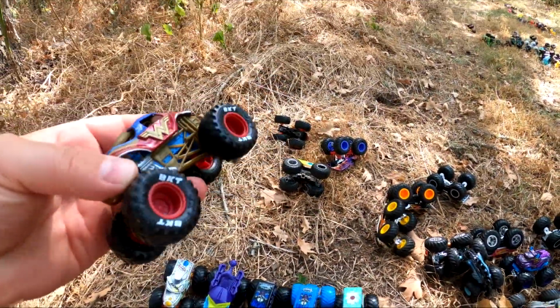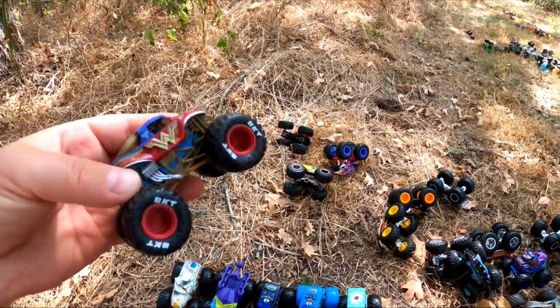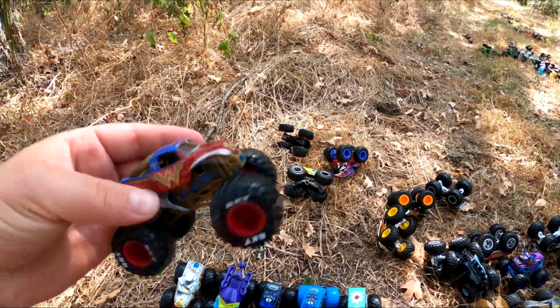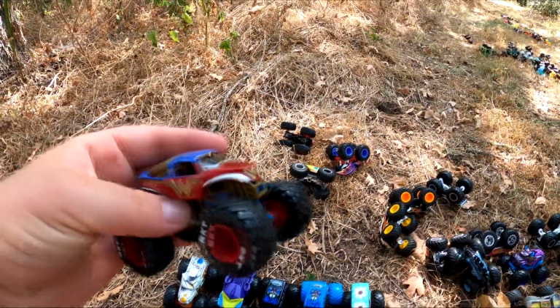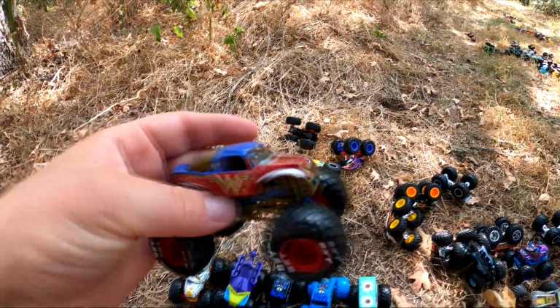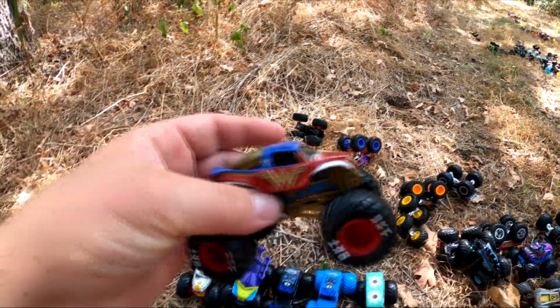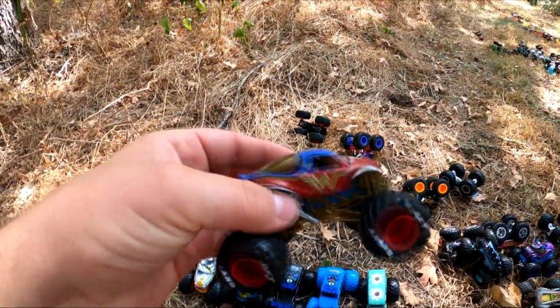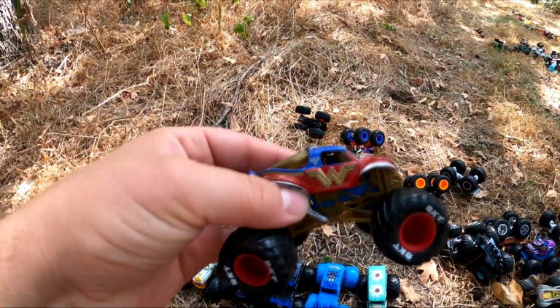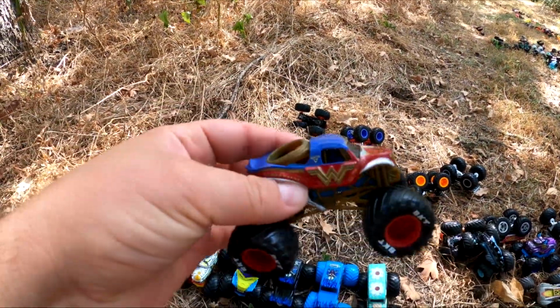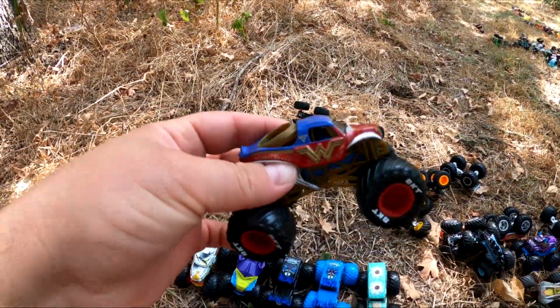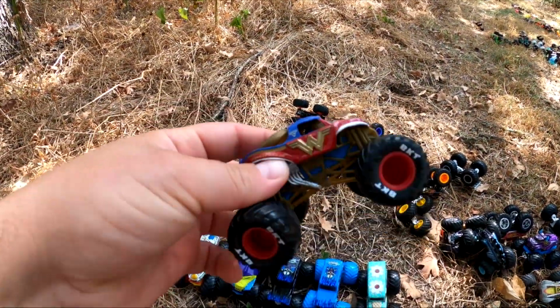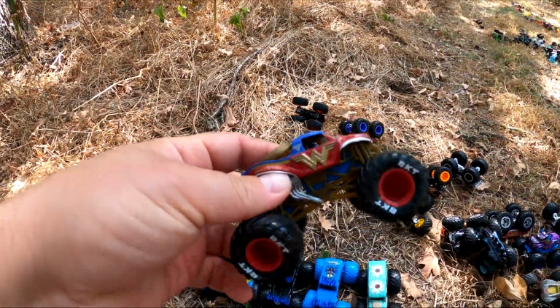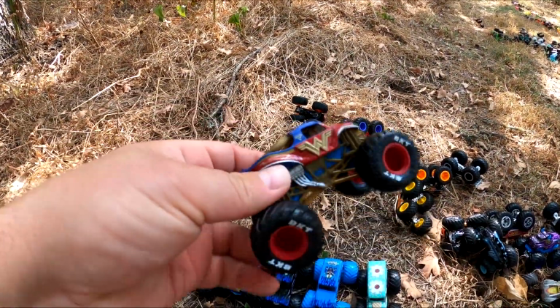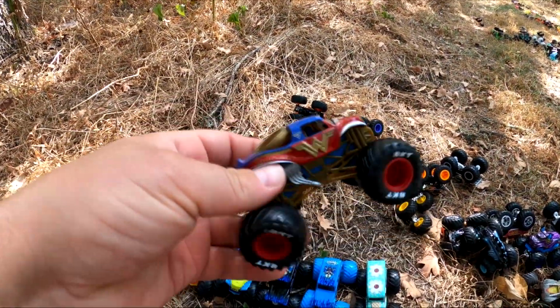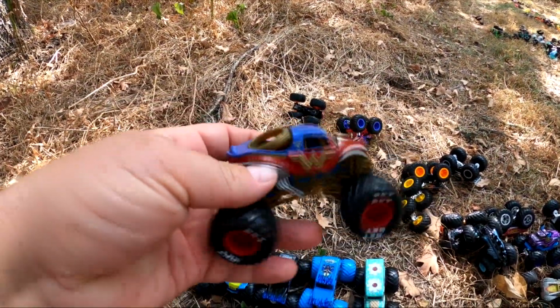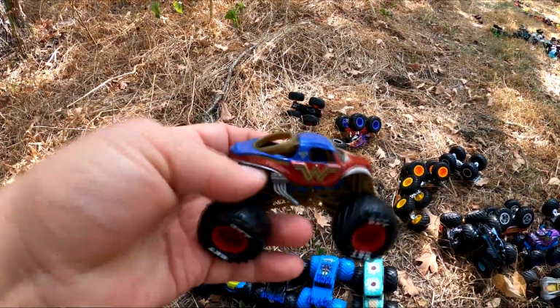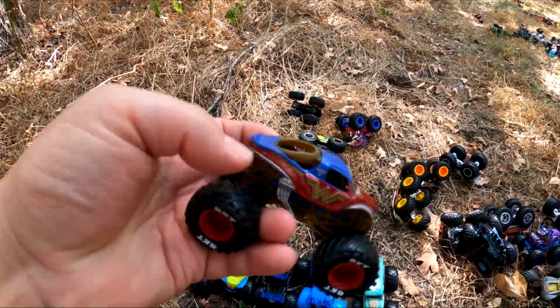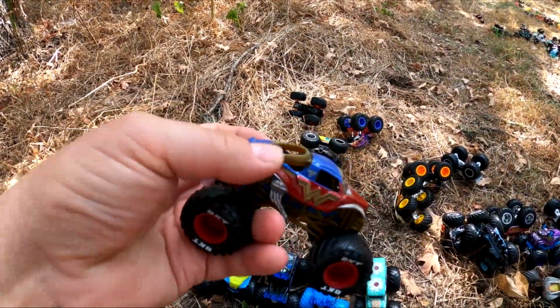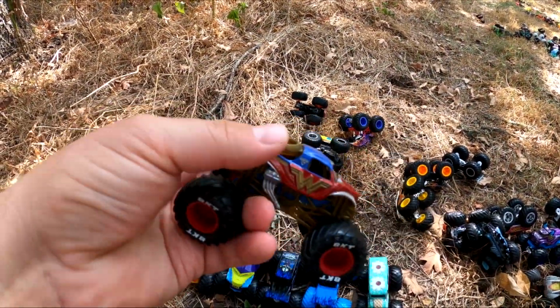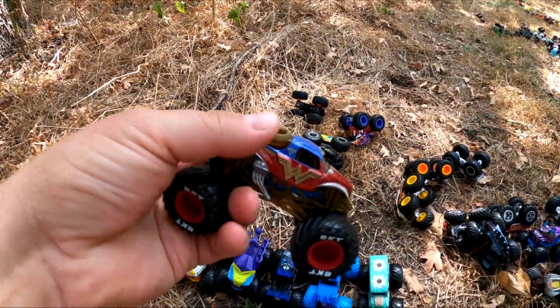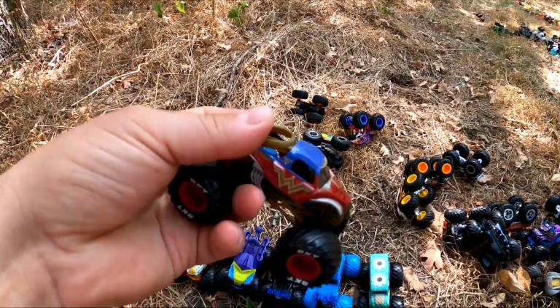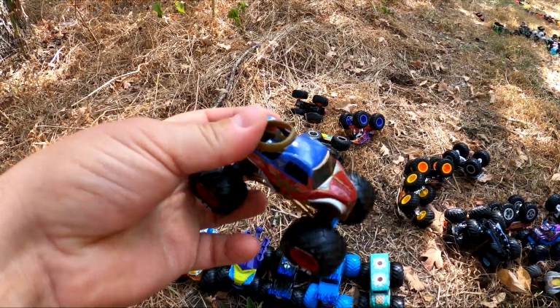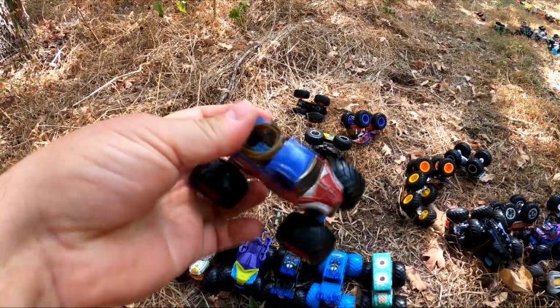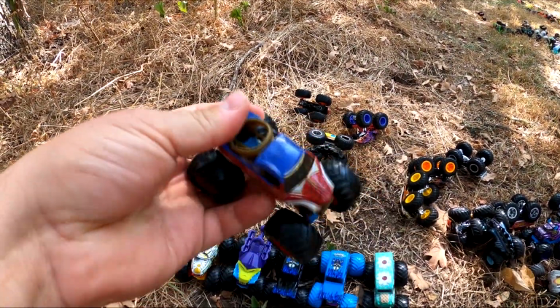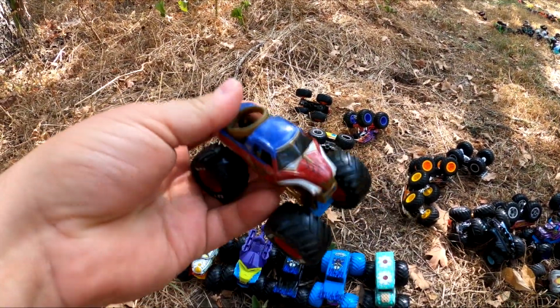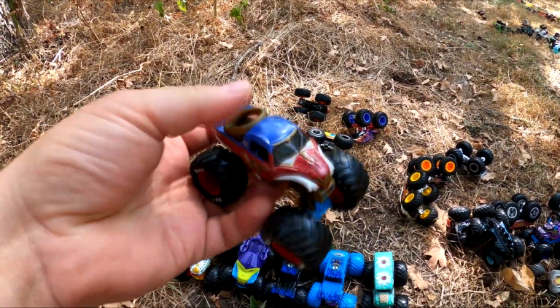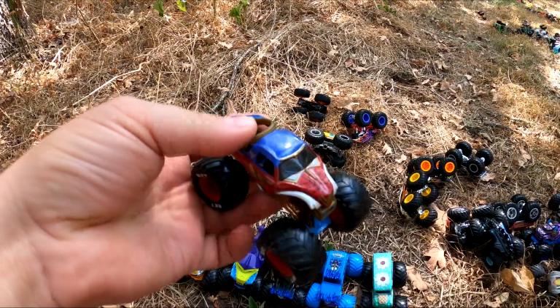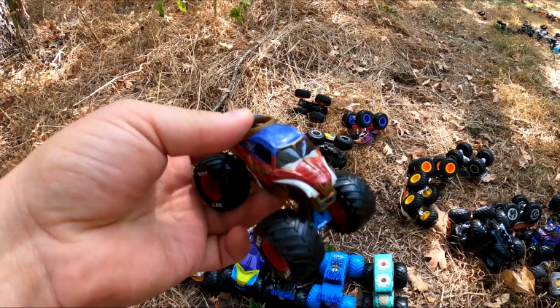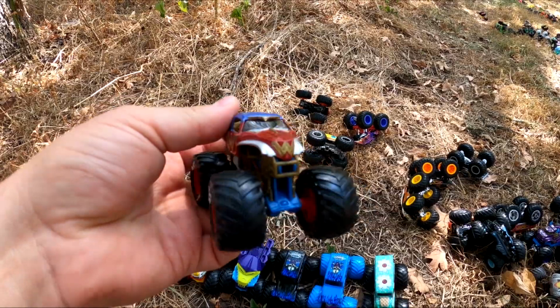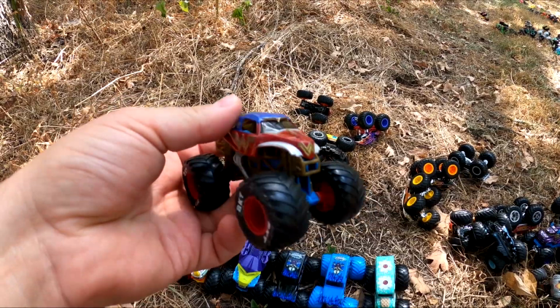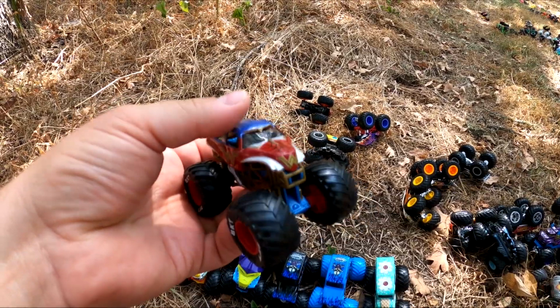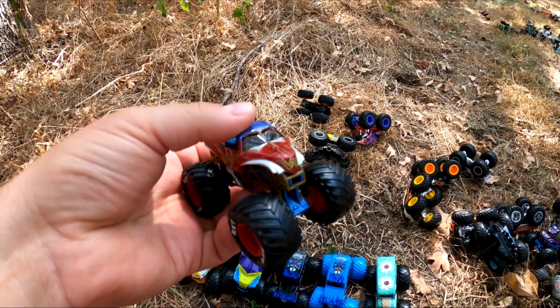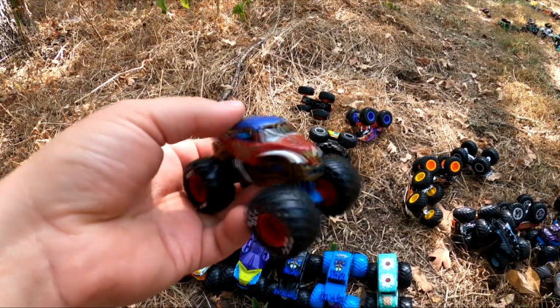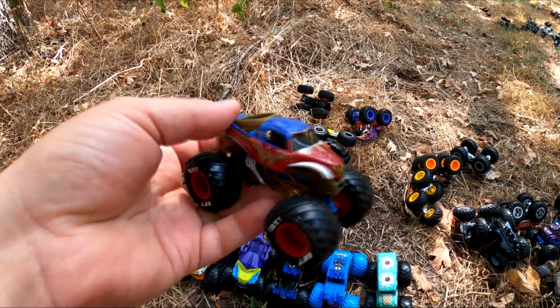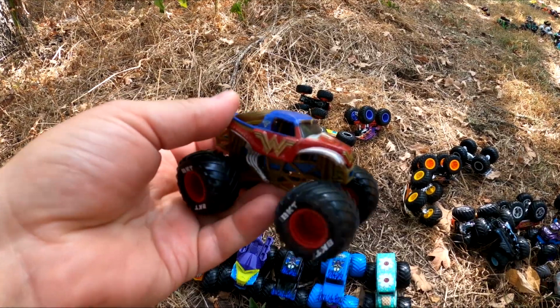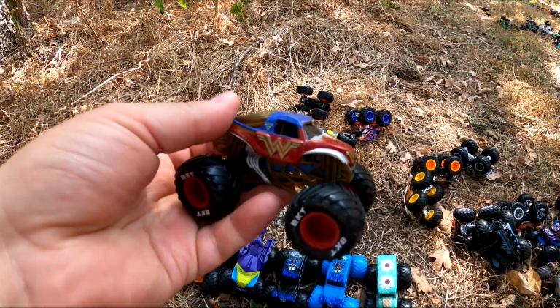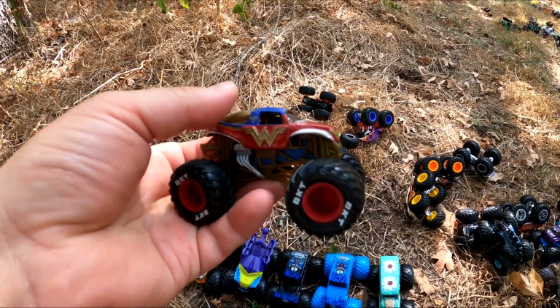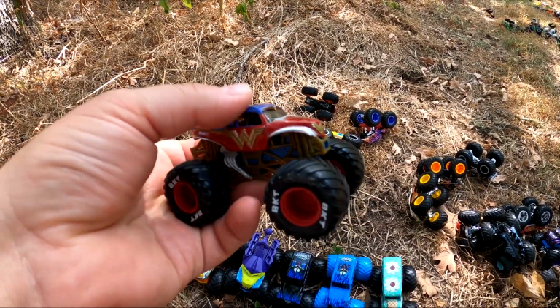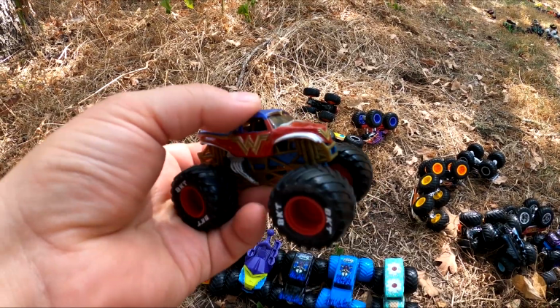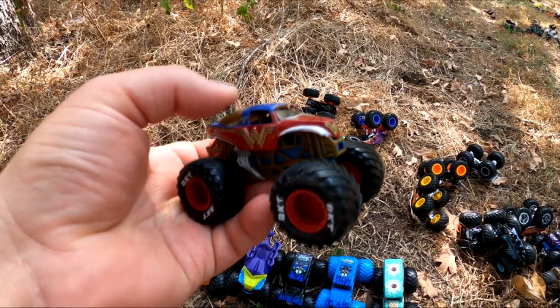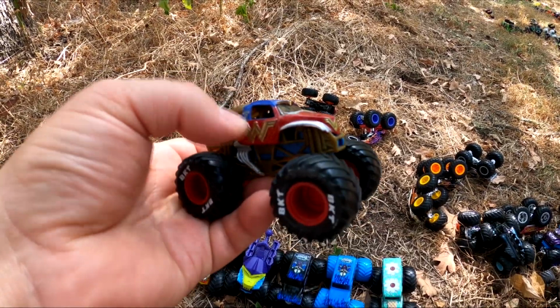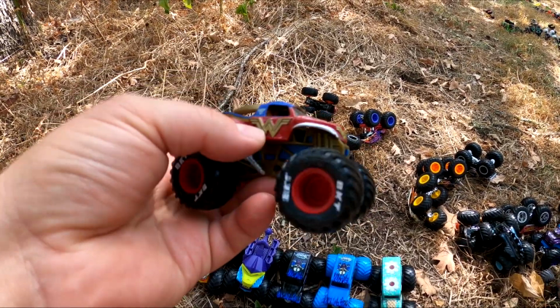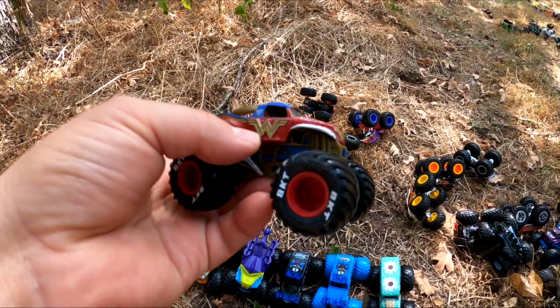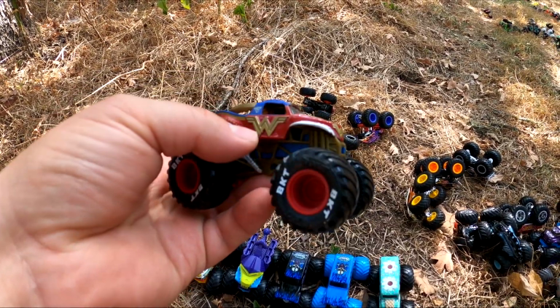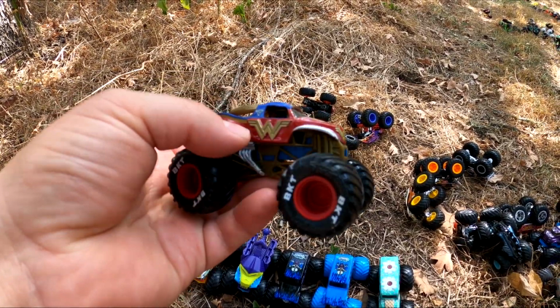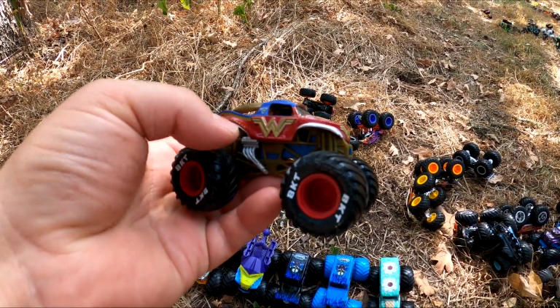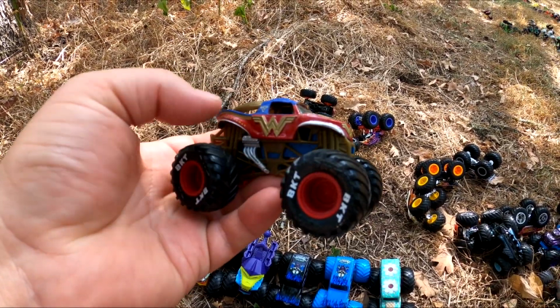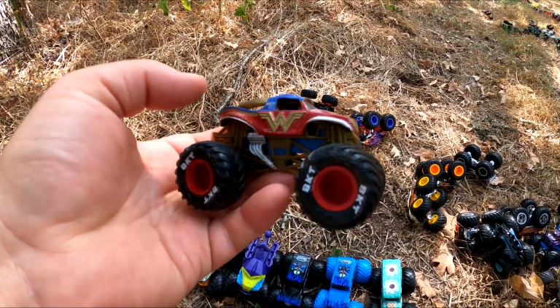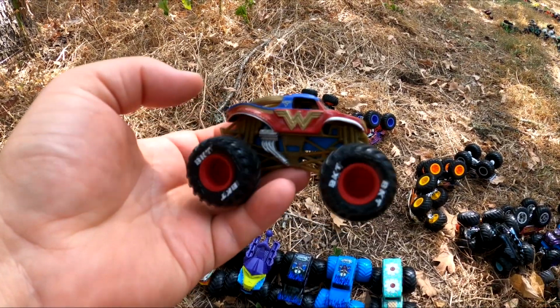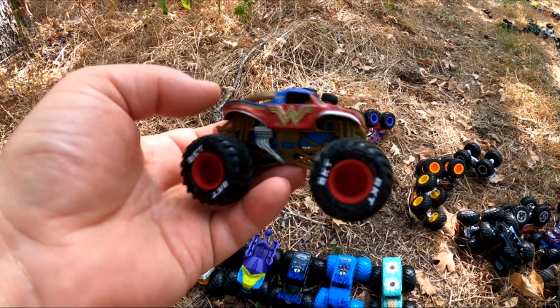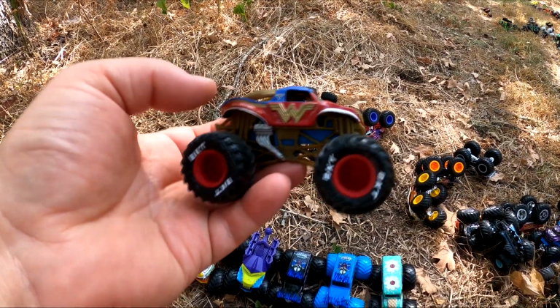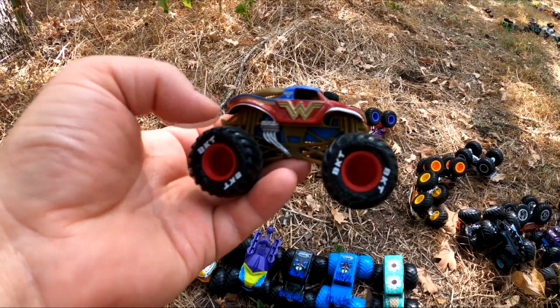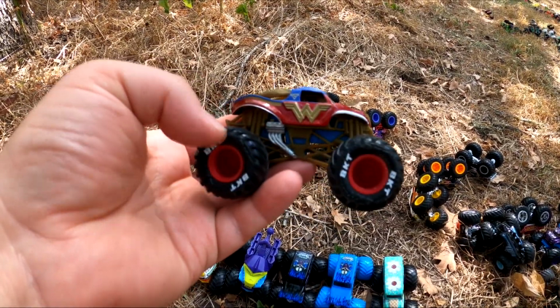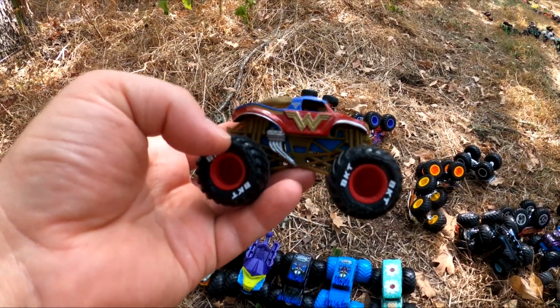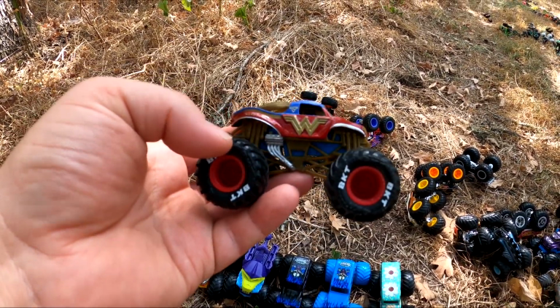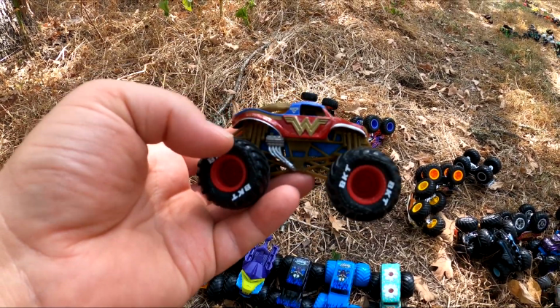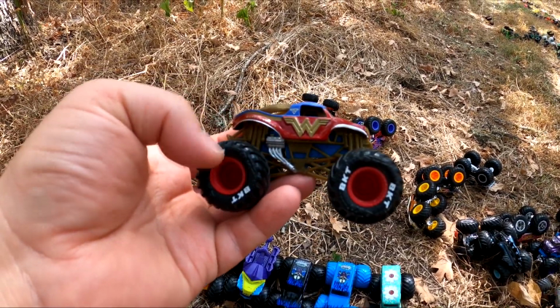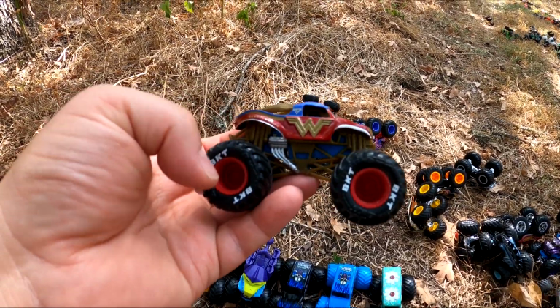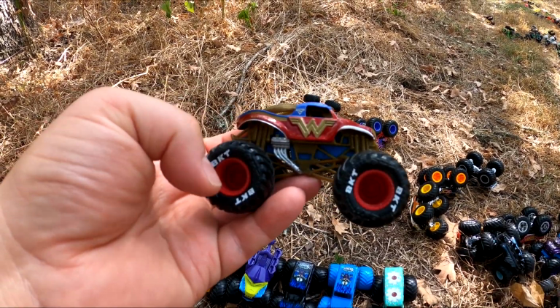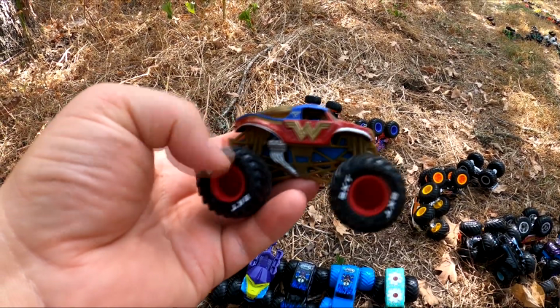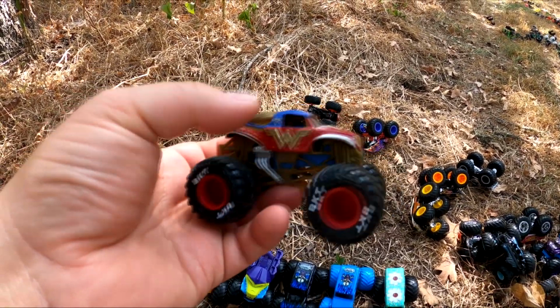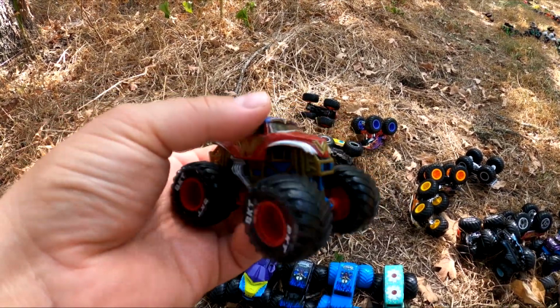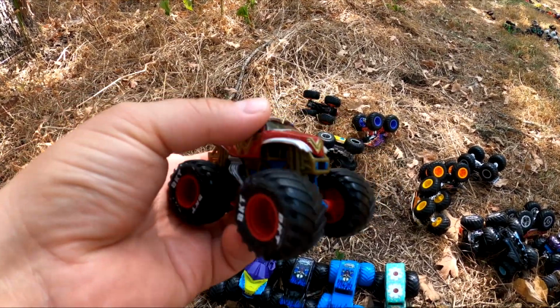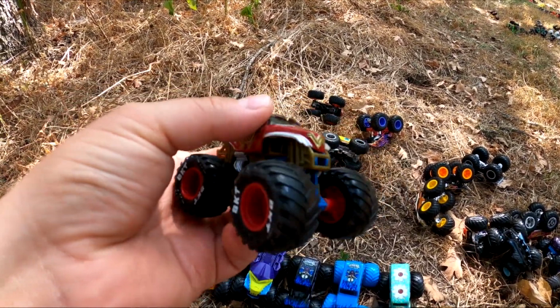Oh, it's one of my favorites. It's Wonder Woman. It's got purple and red on it. It's pretty neat.